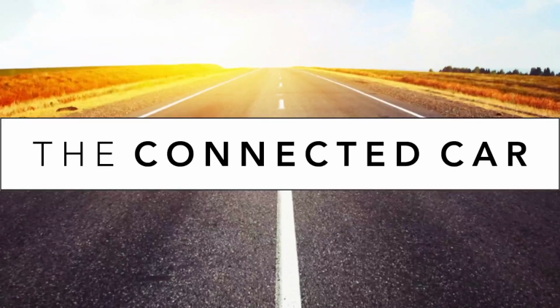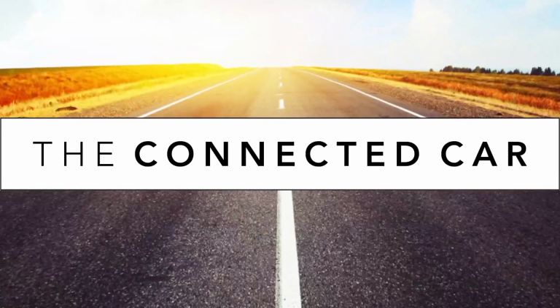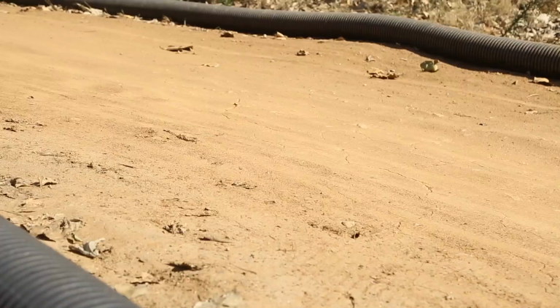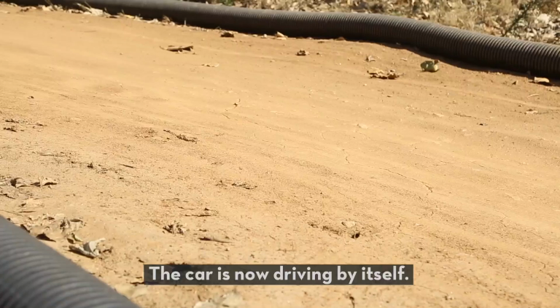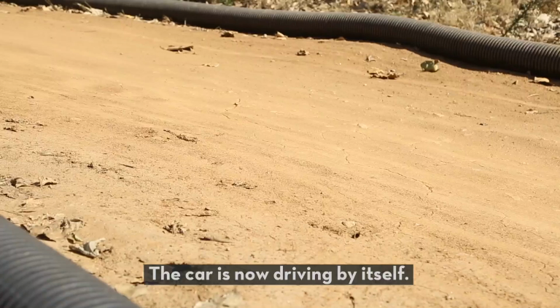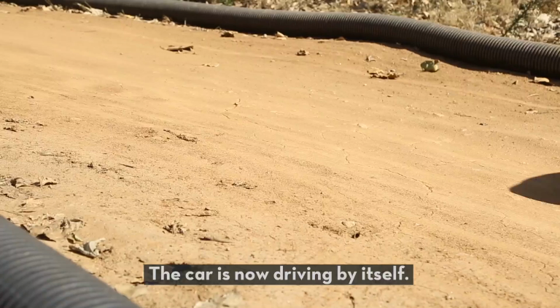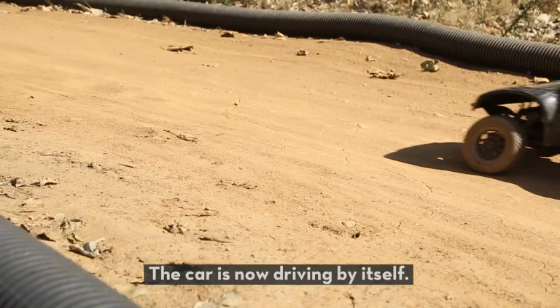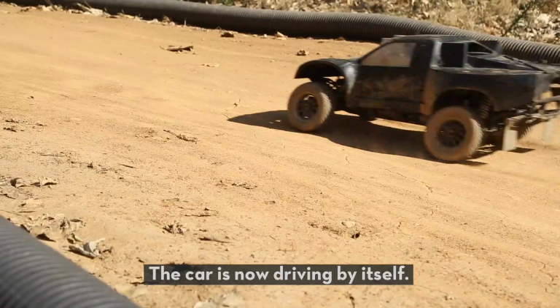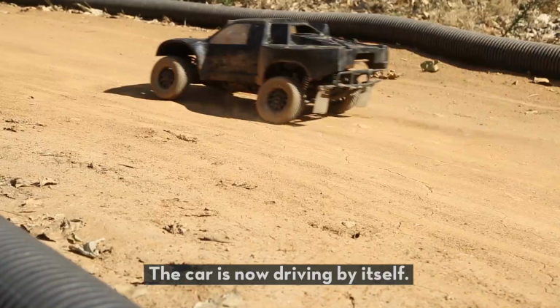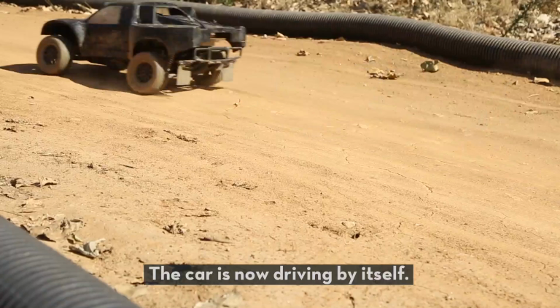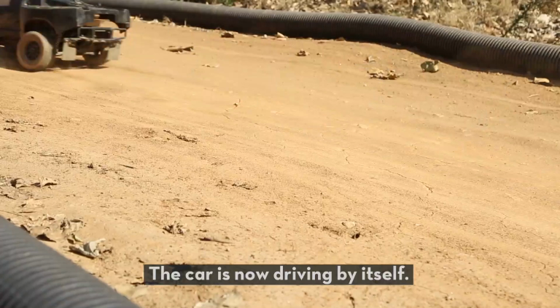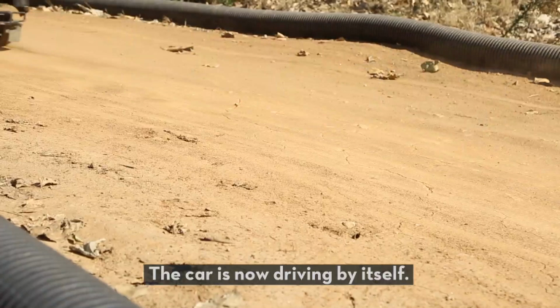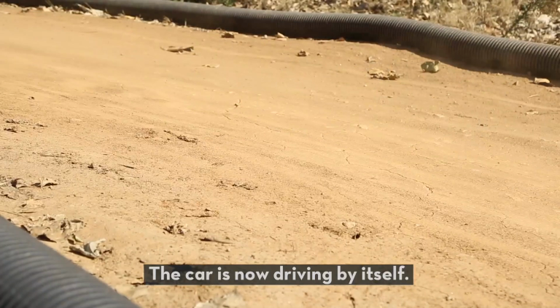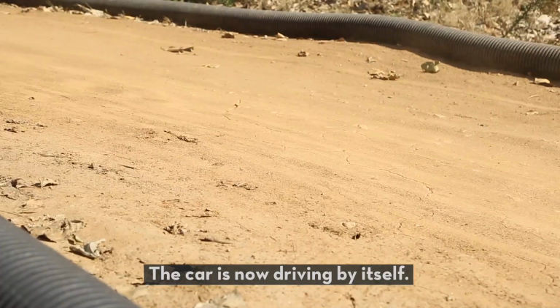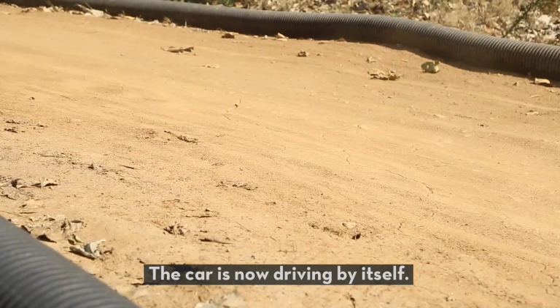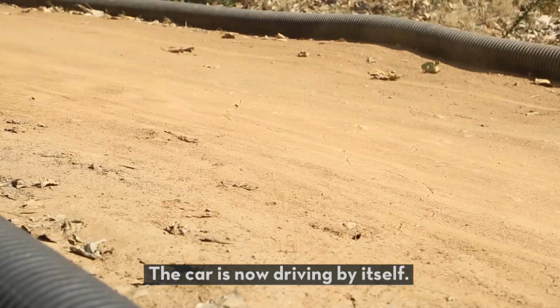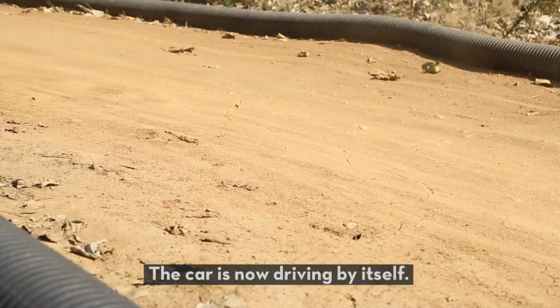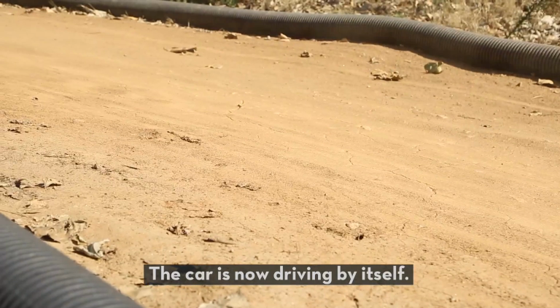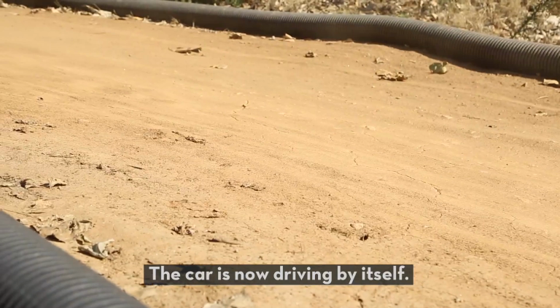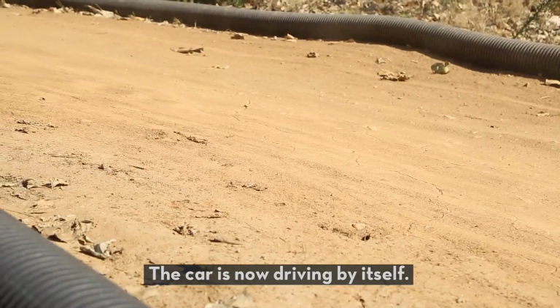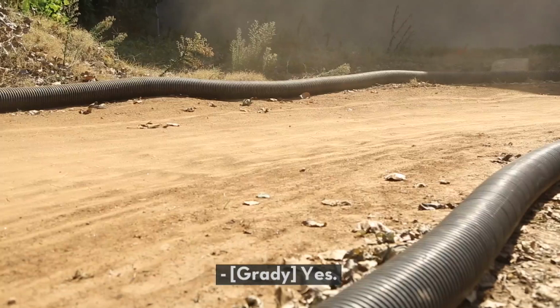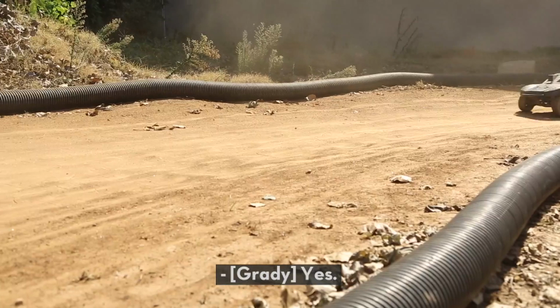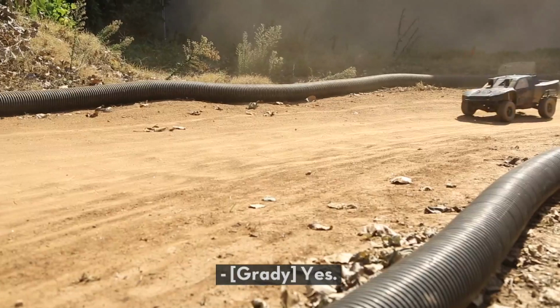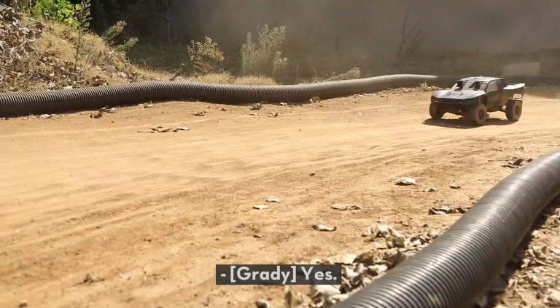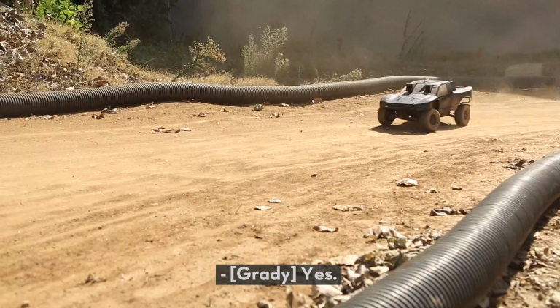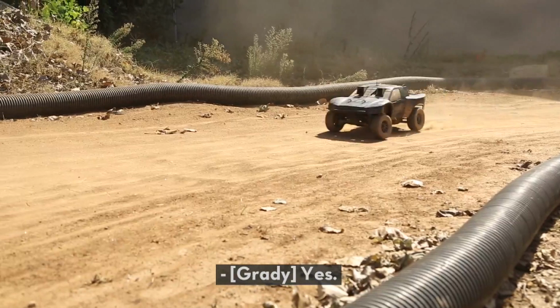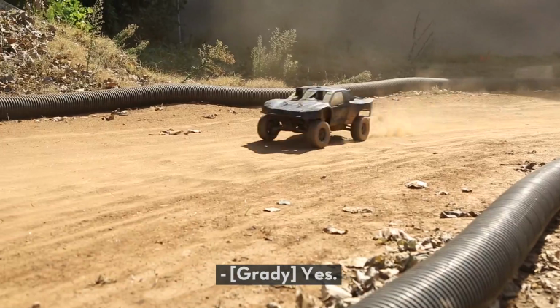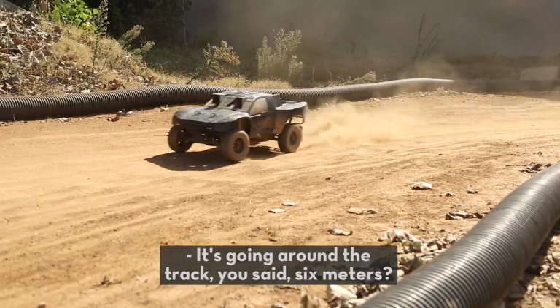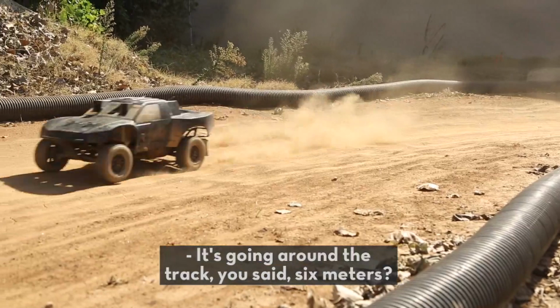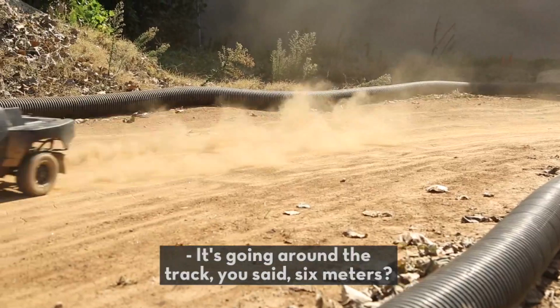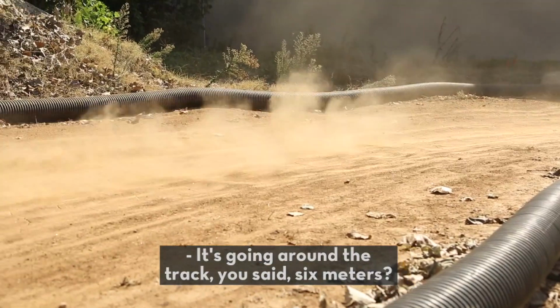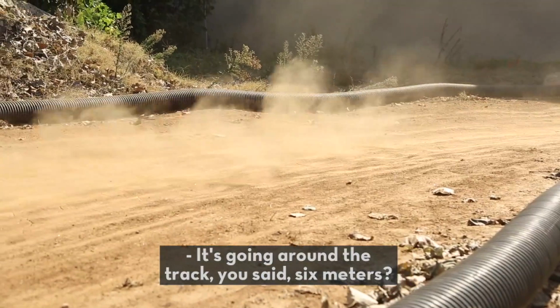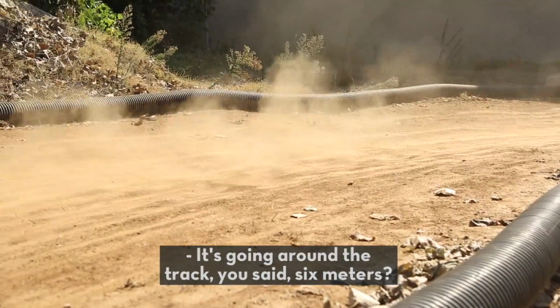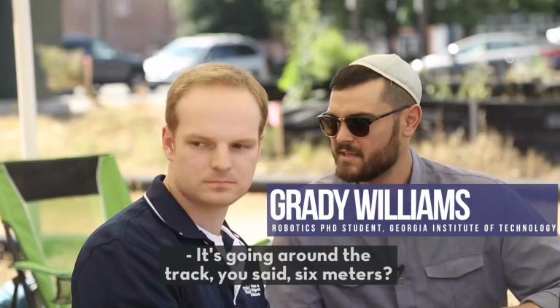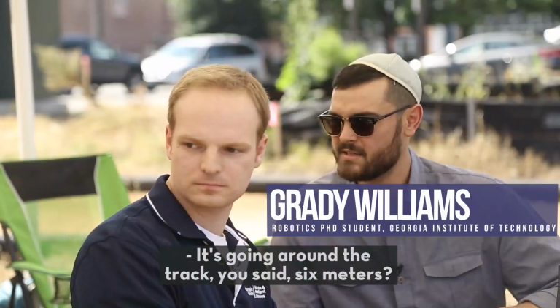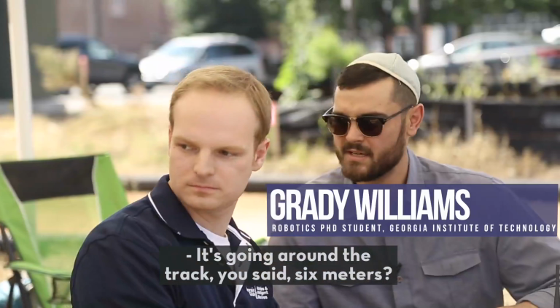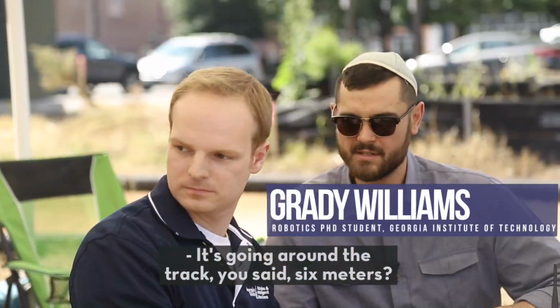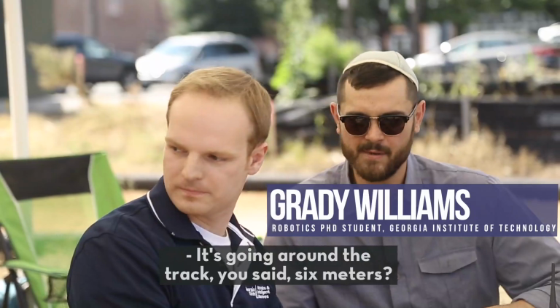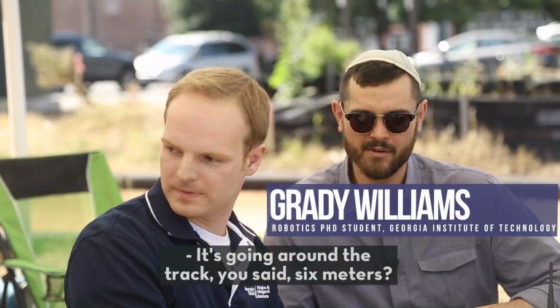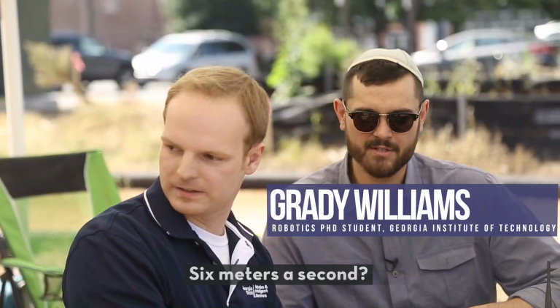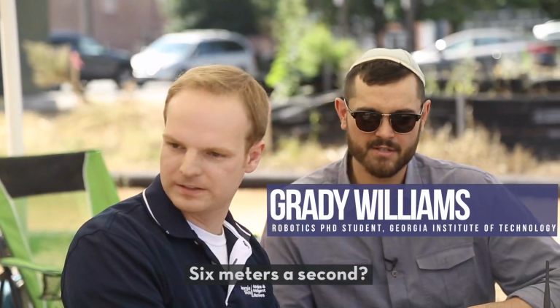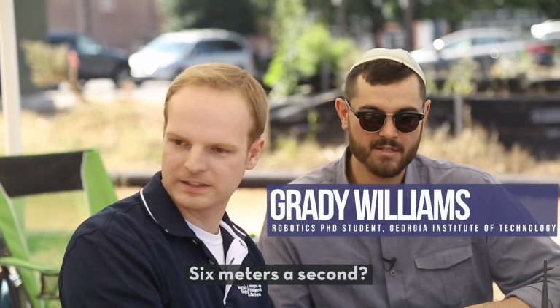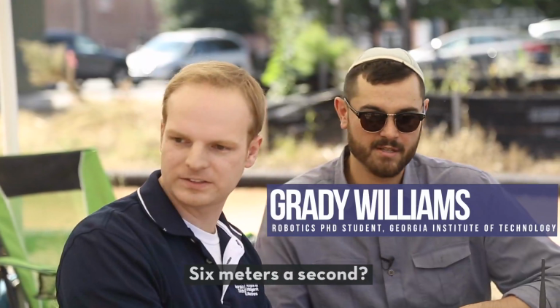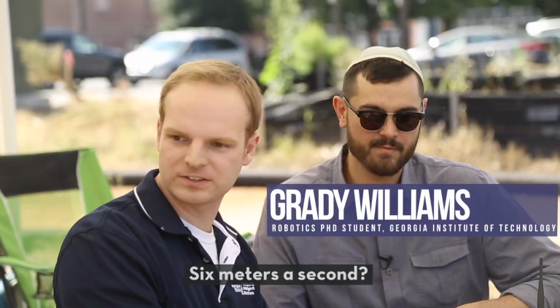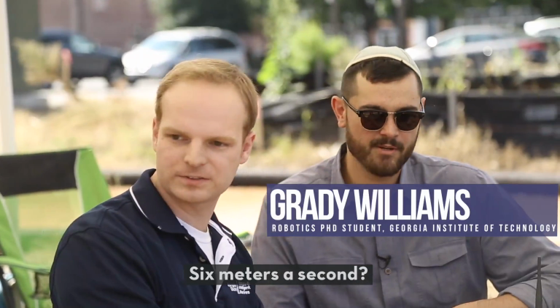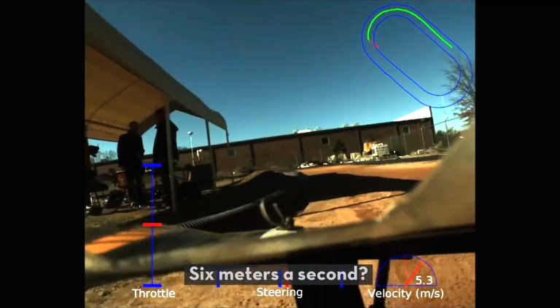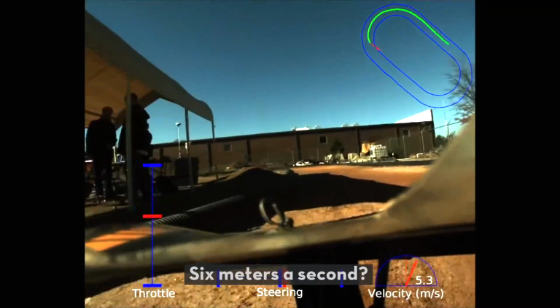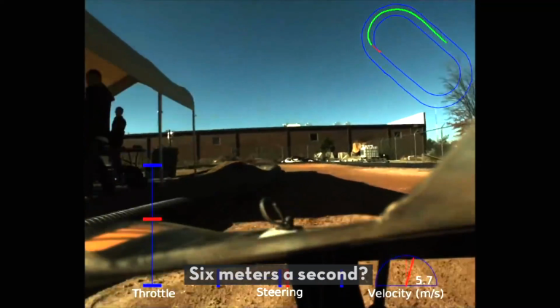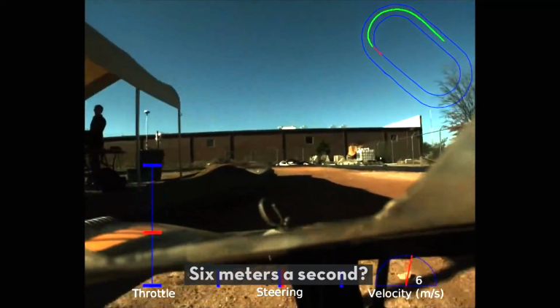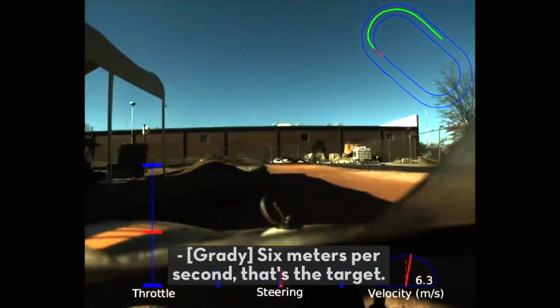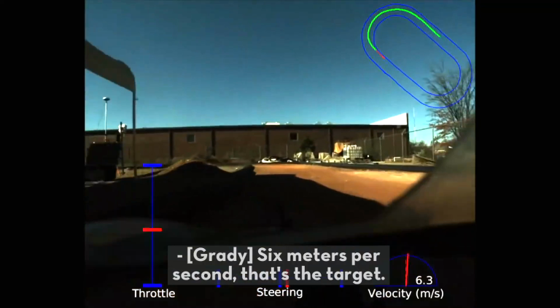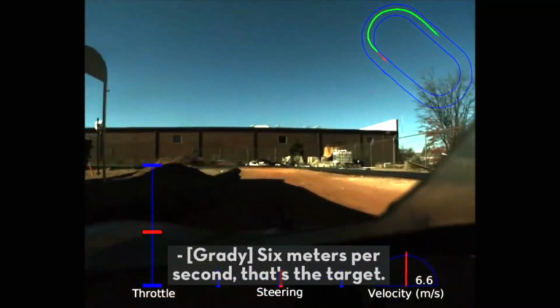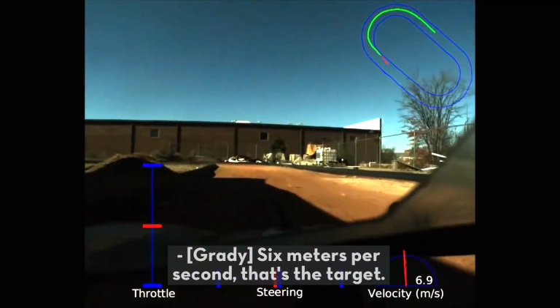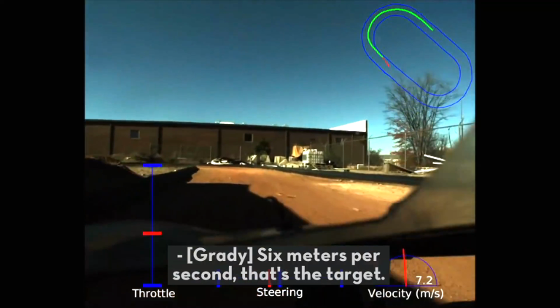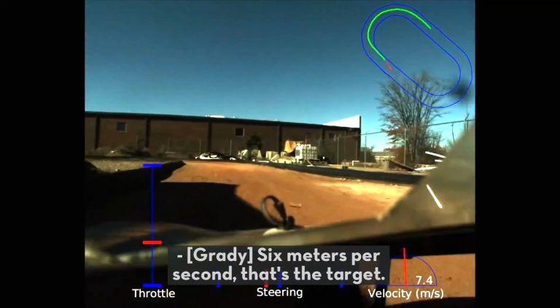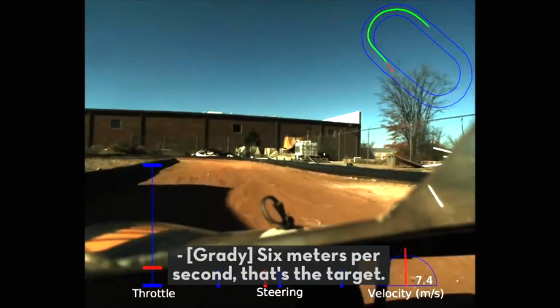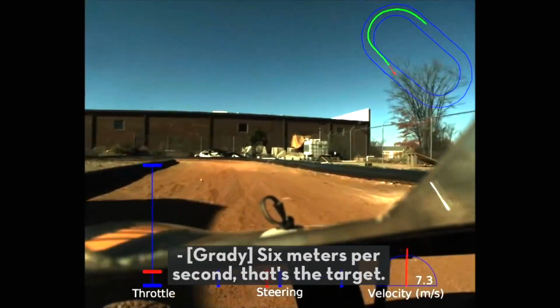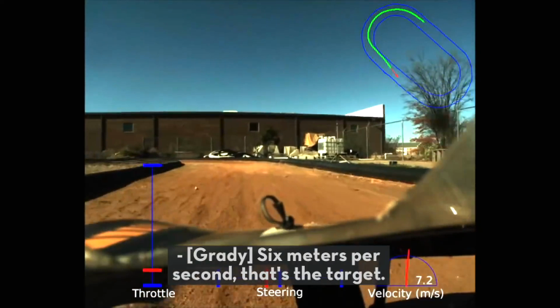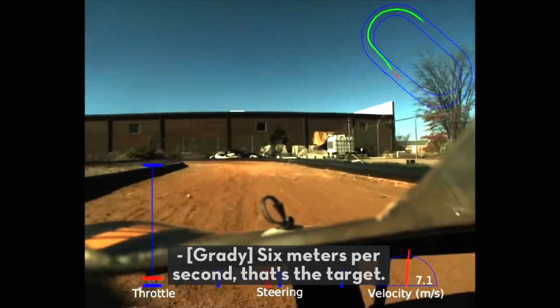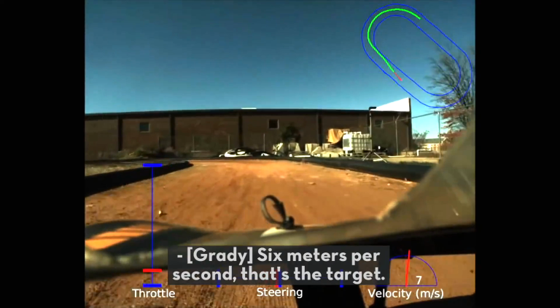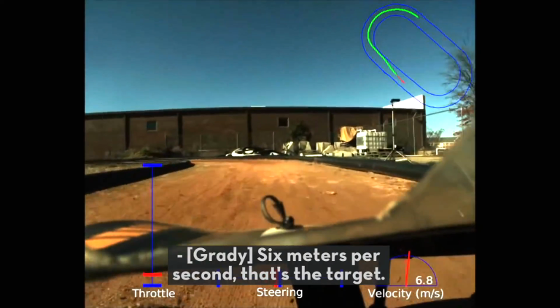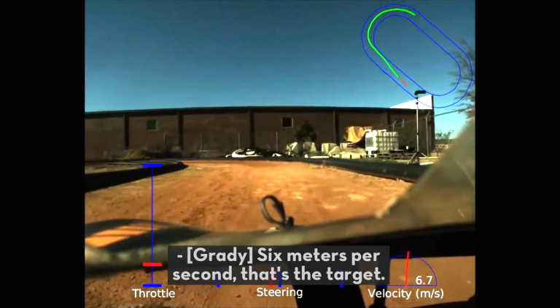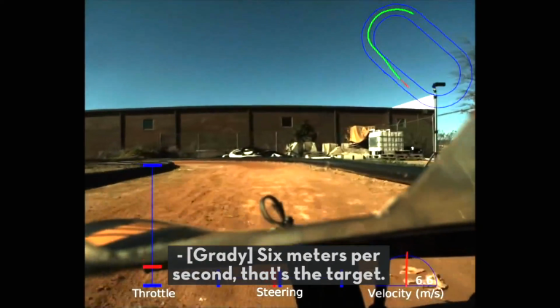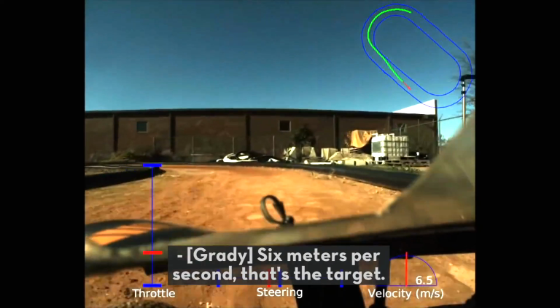The car is now driving by itself. It's going around the track — you said six meters a second? Six meters per second is the target.